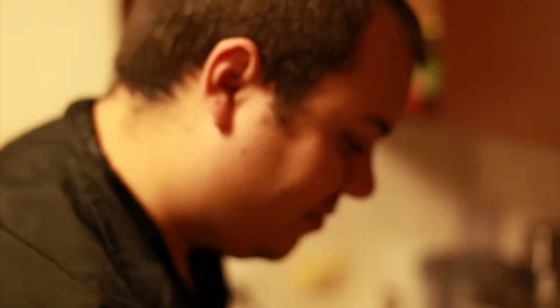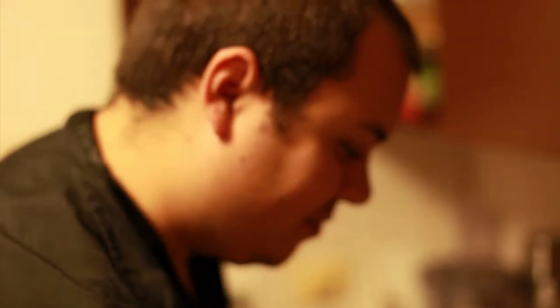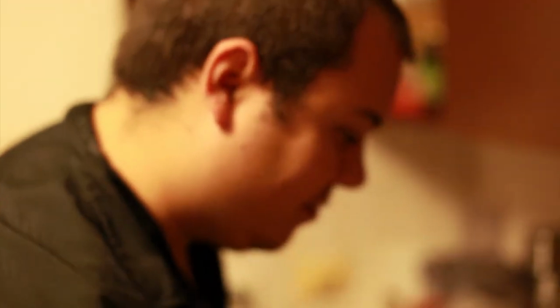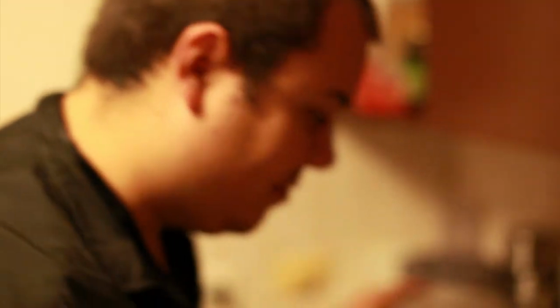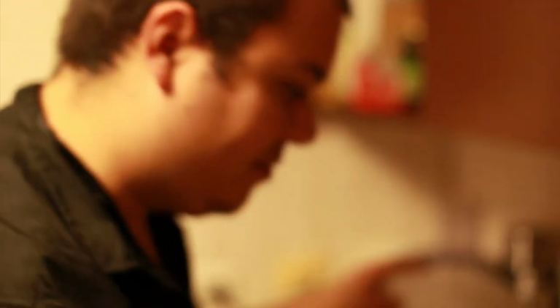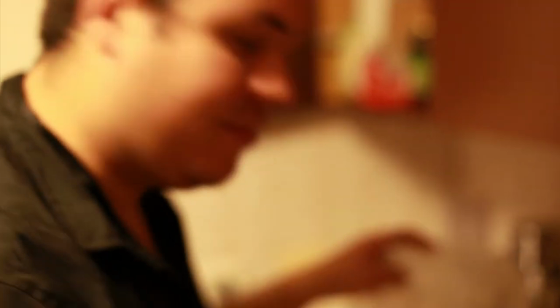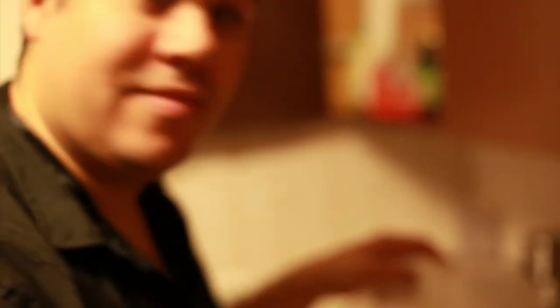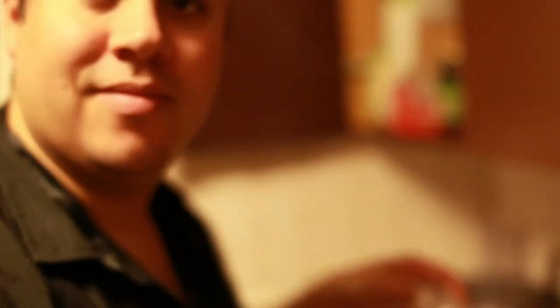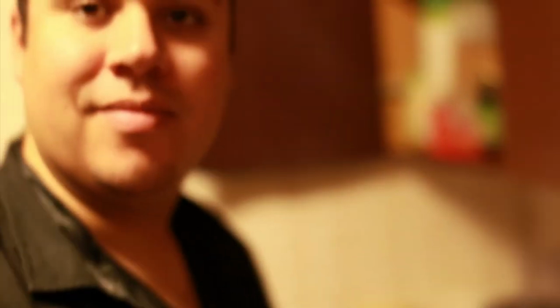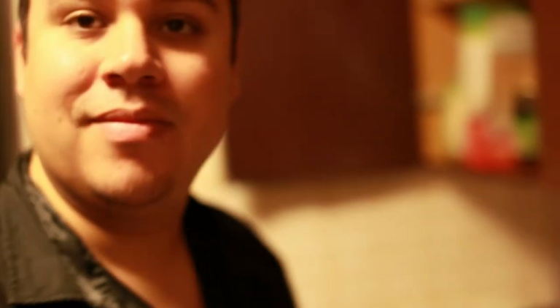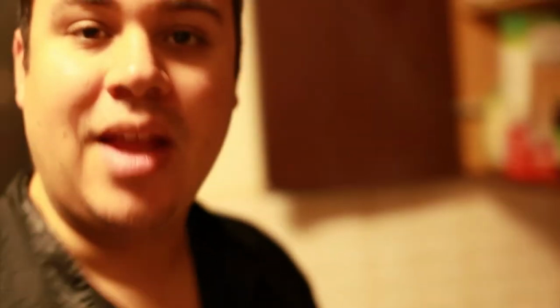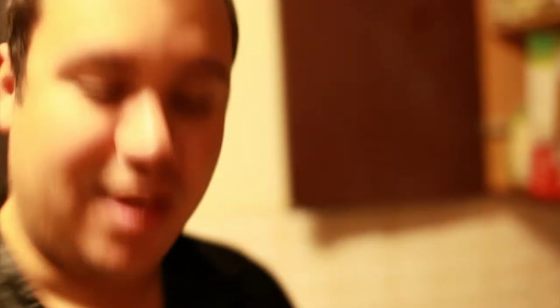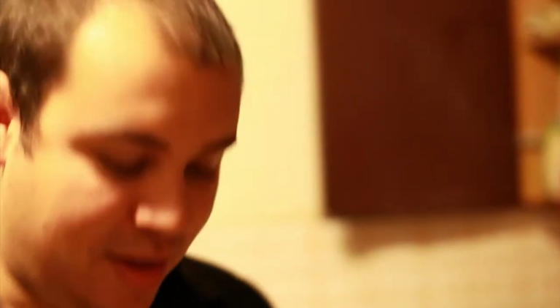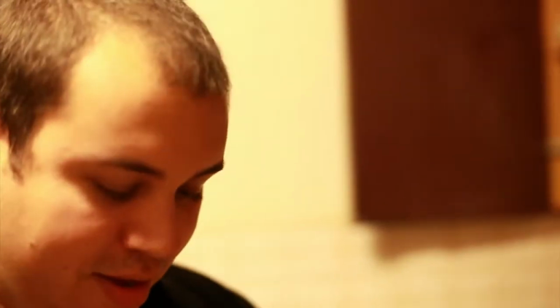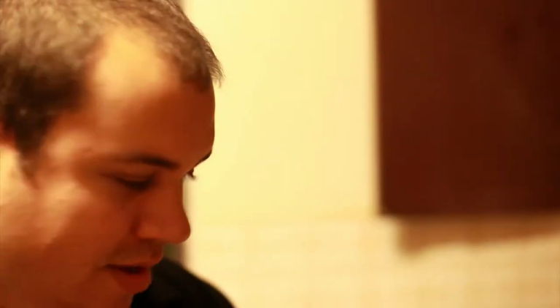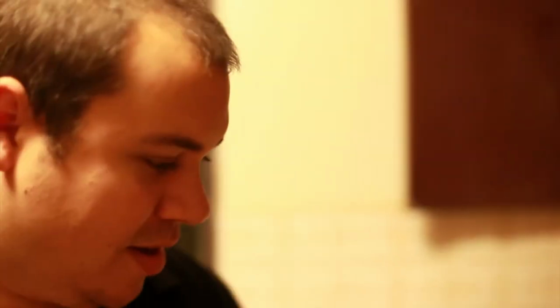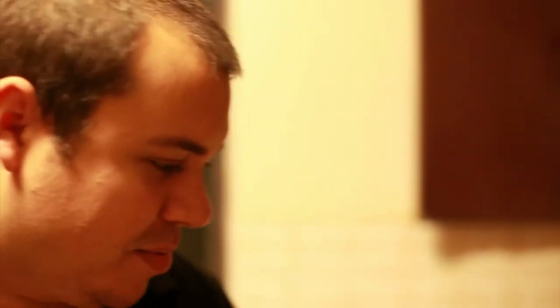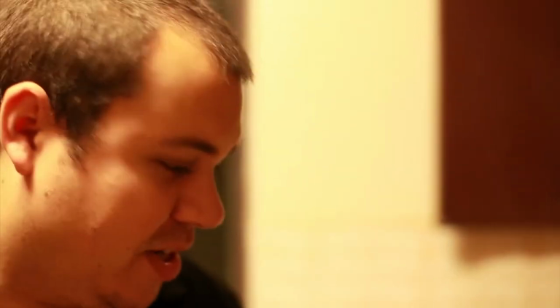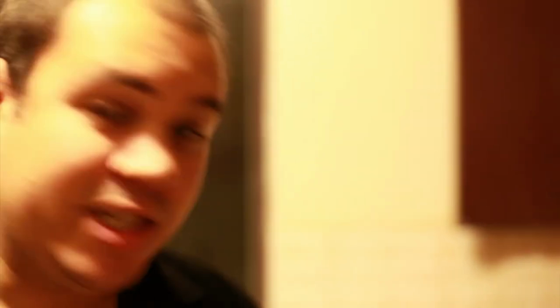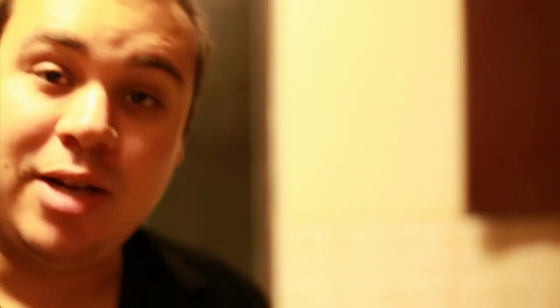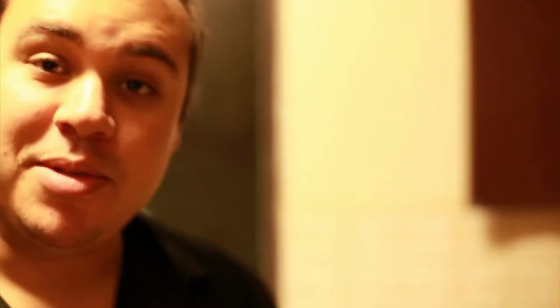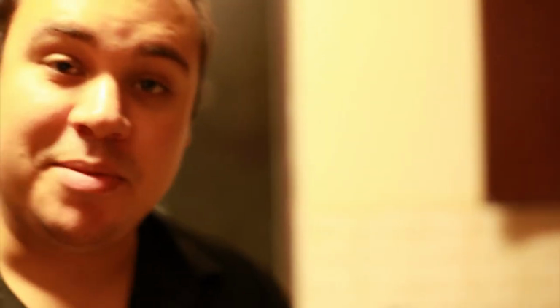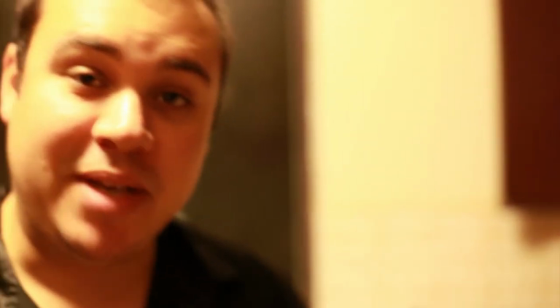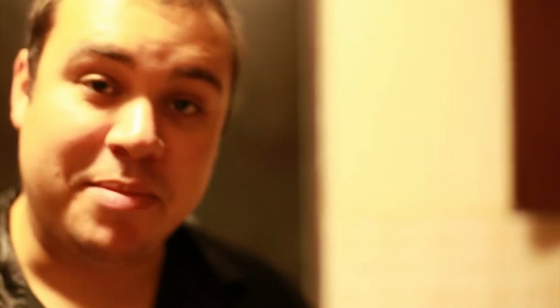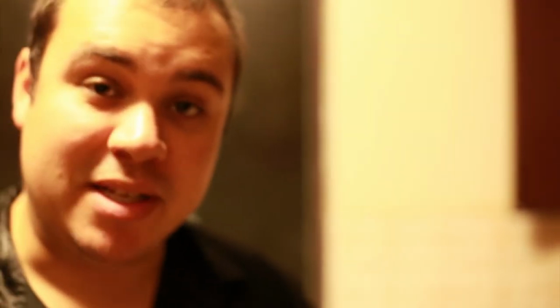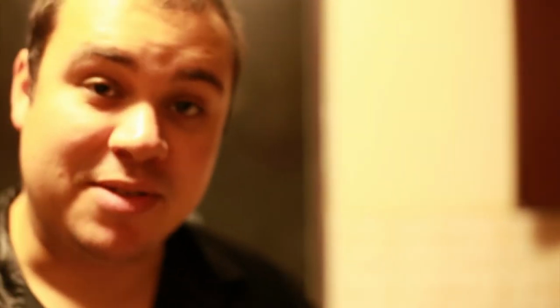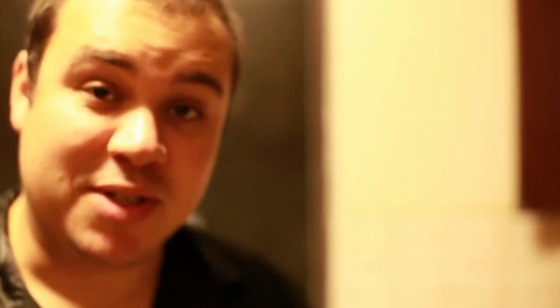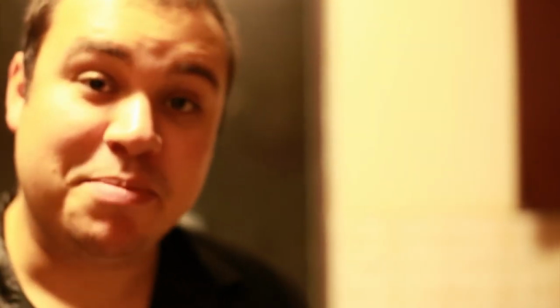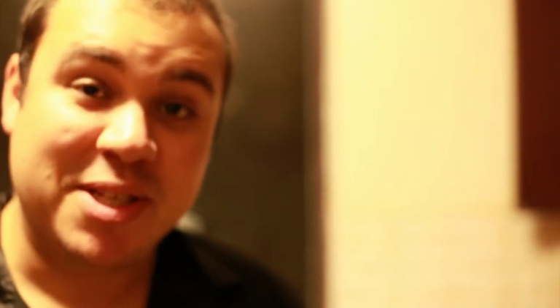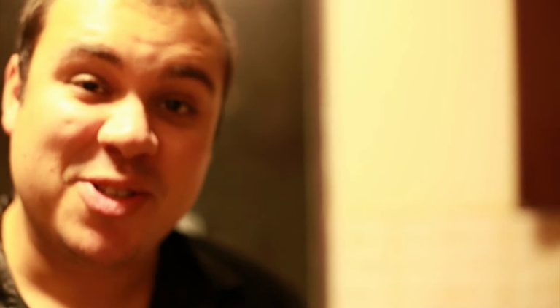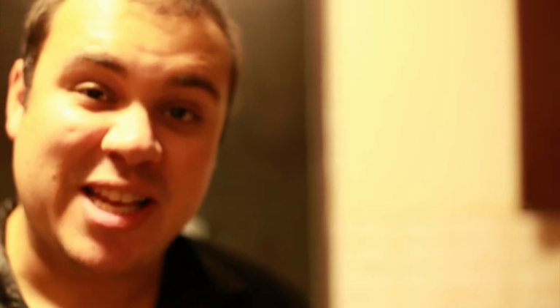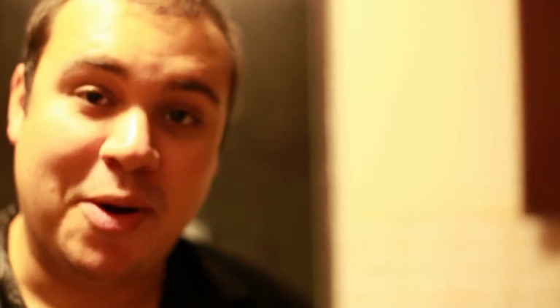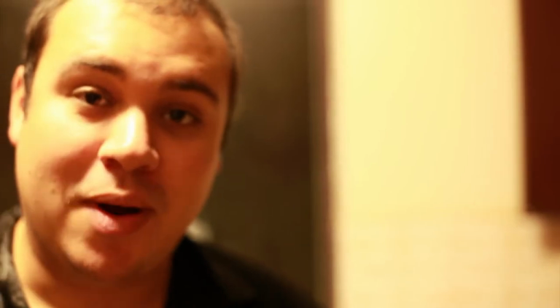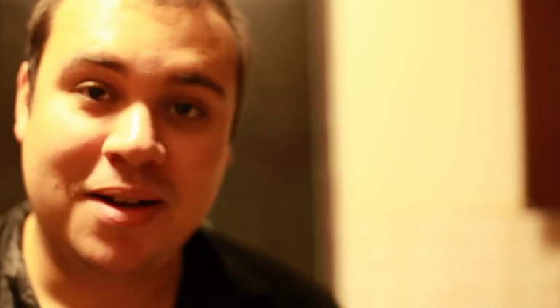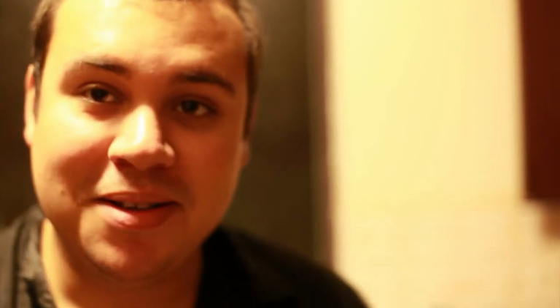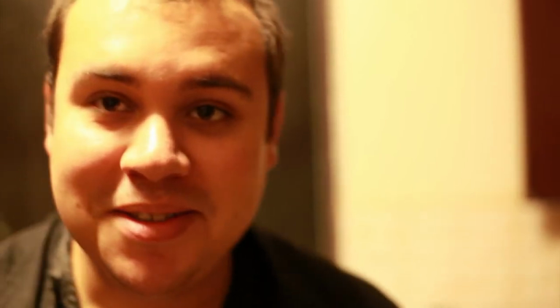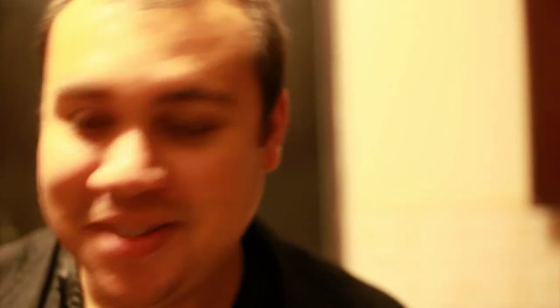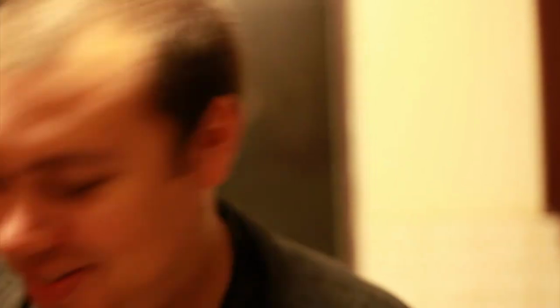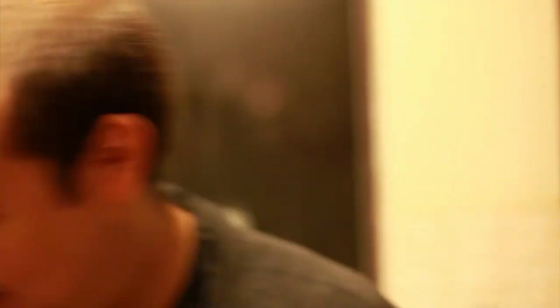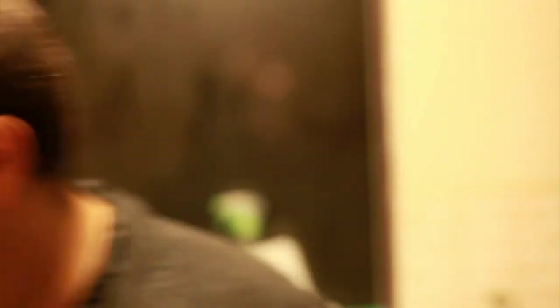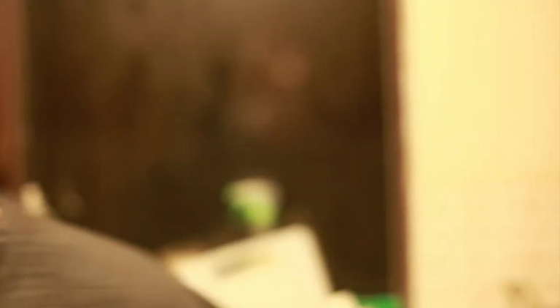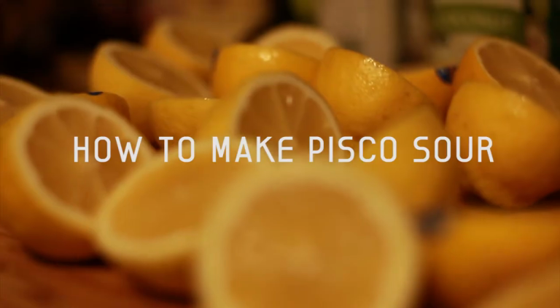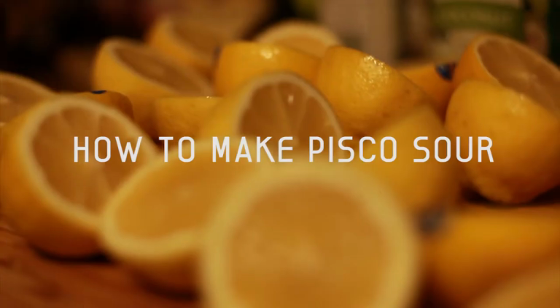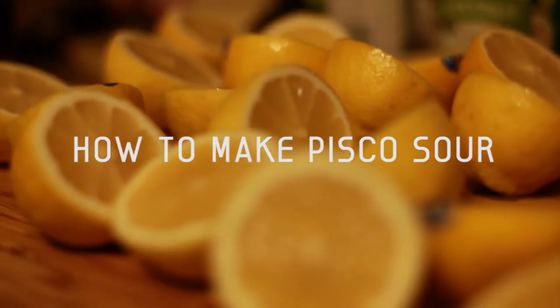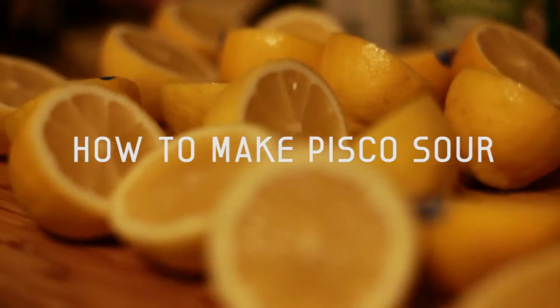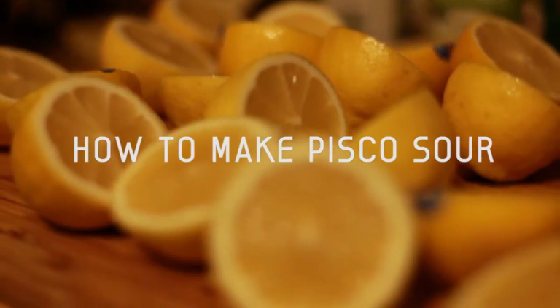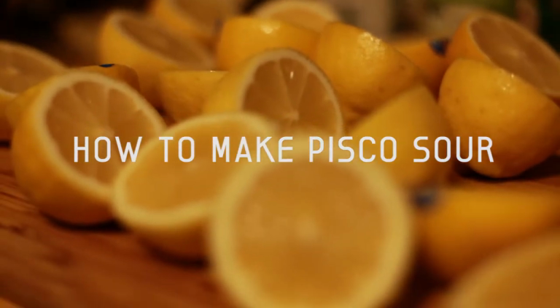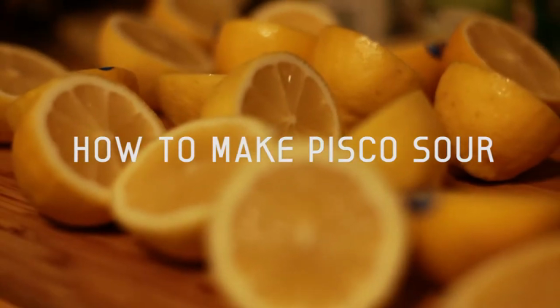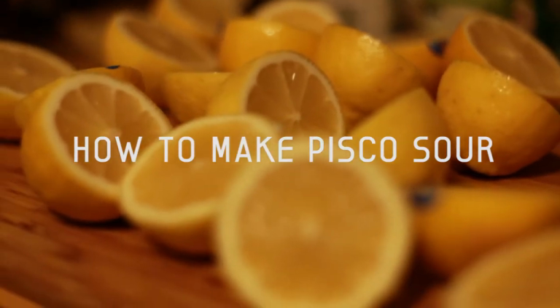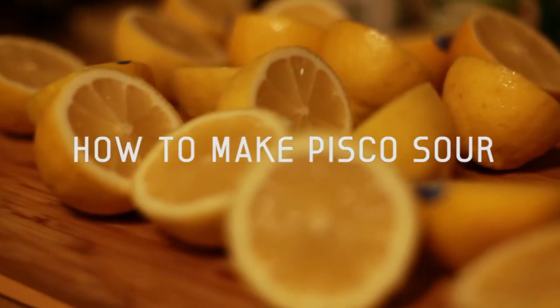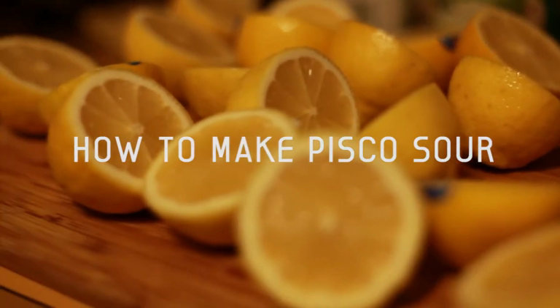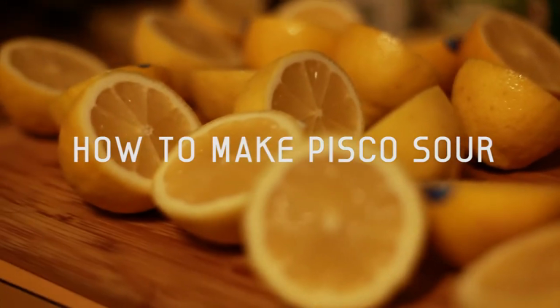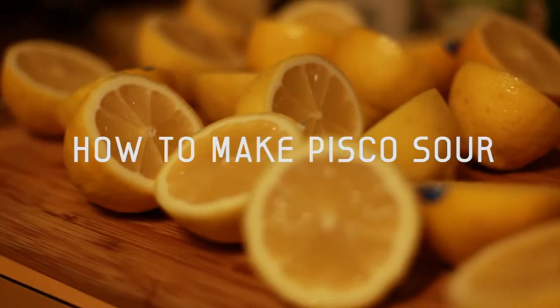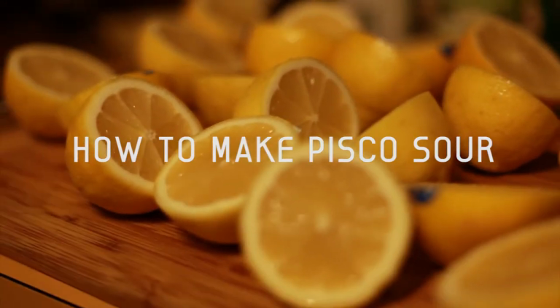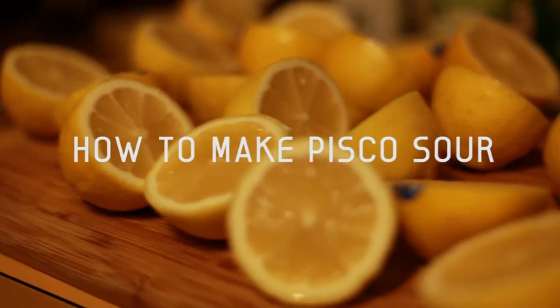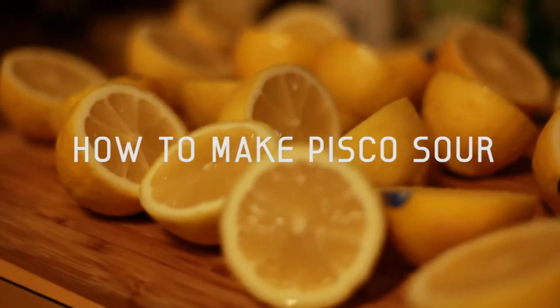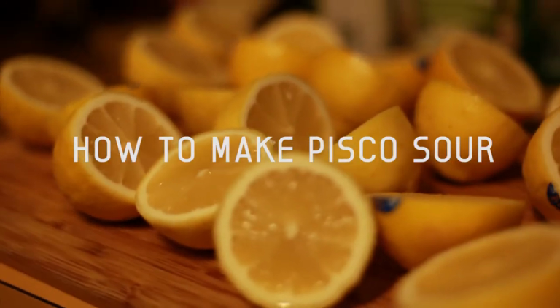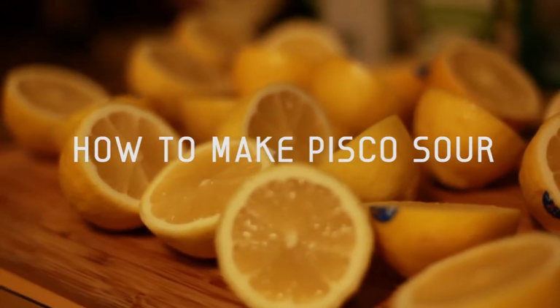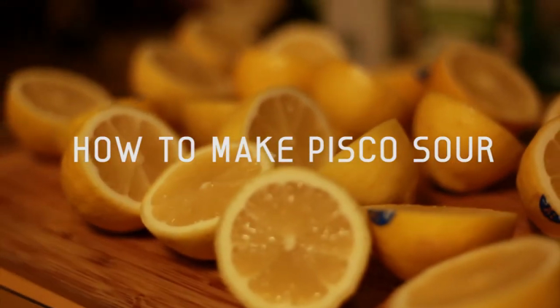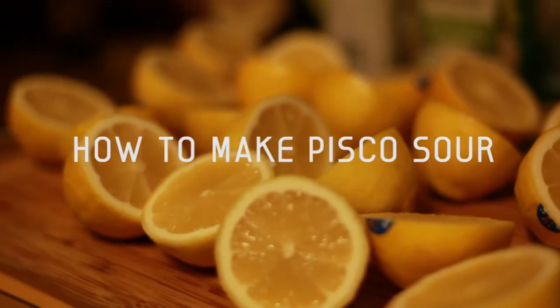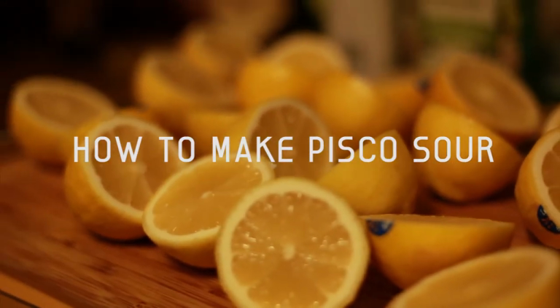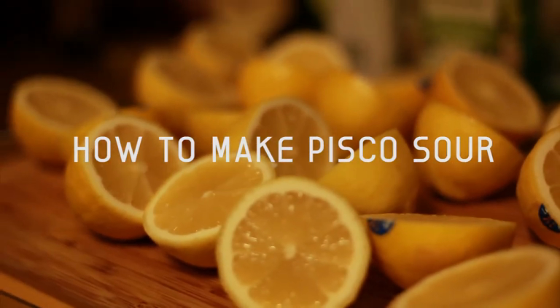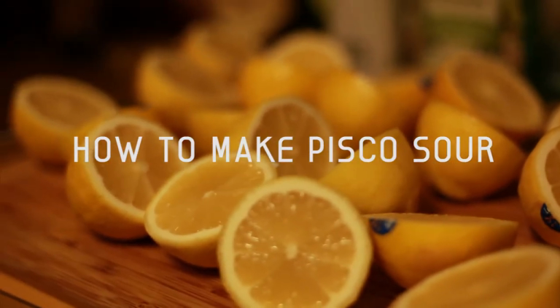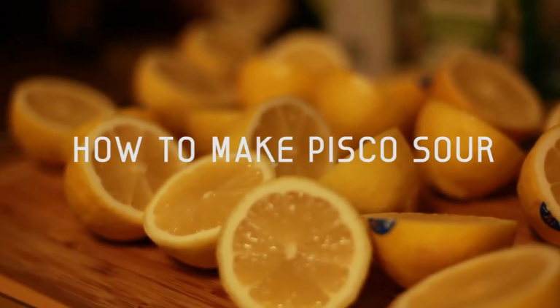Okay, so what are you doing there? Cutting up some lemons with some whisky sour. You can also do this with lime.